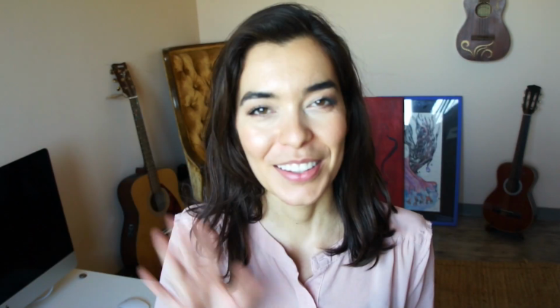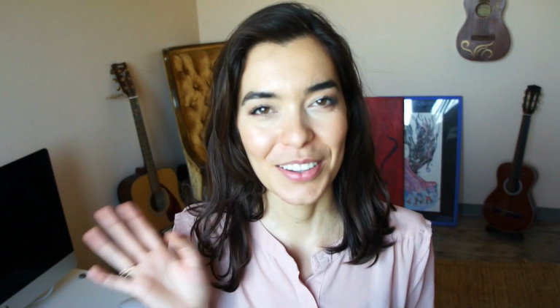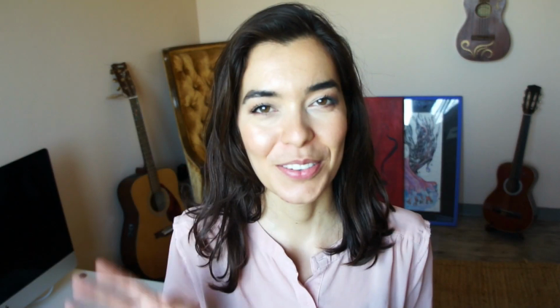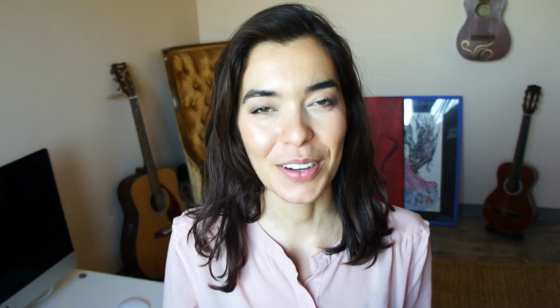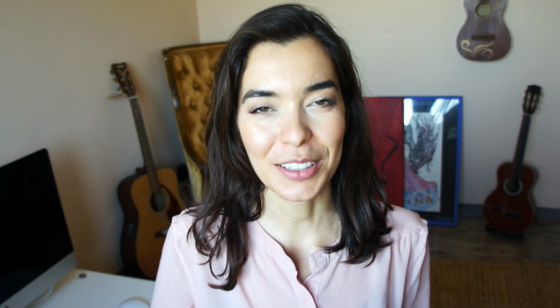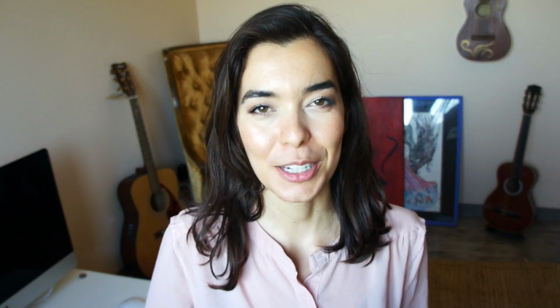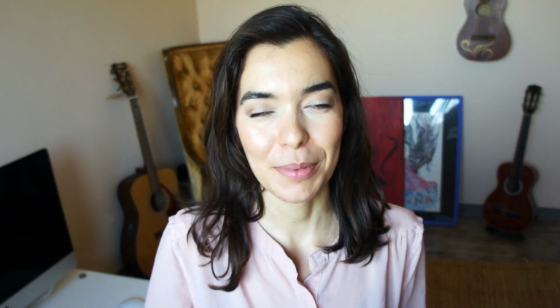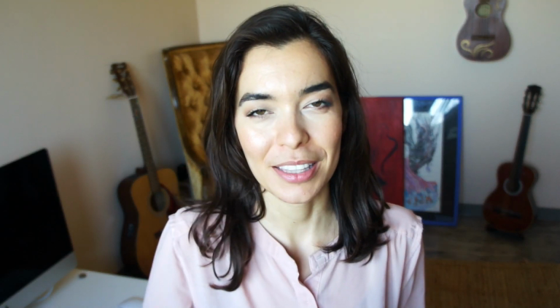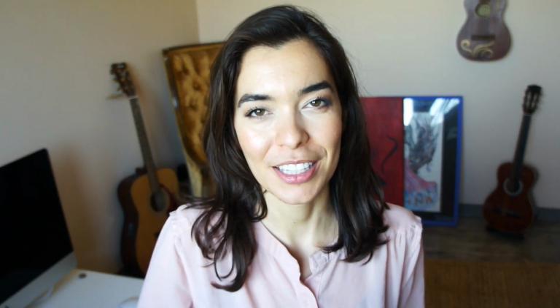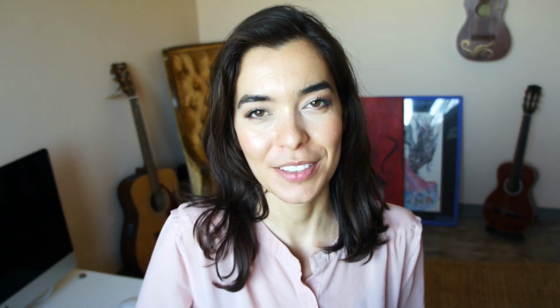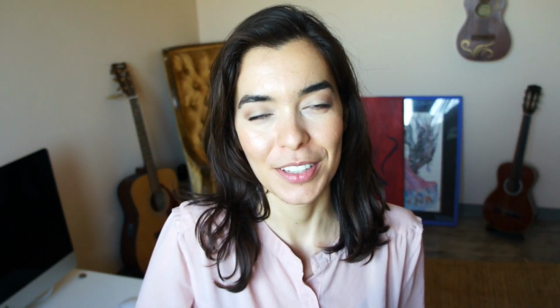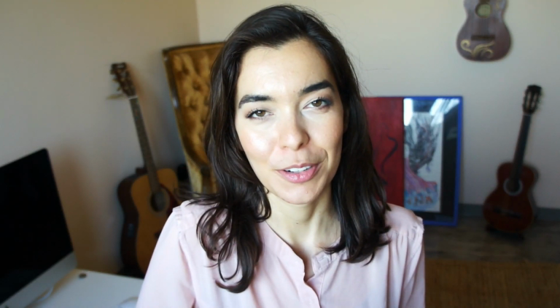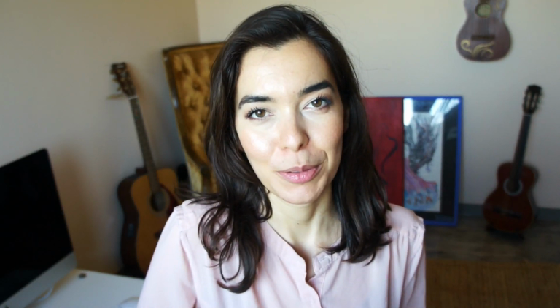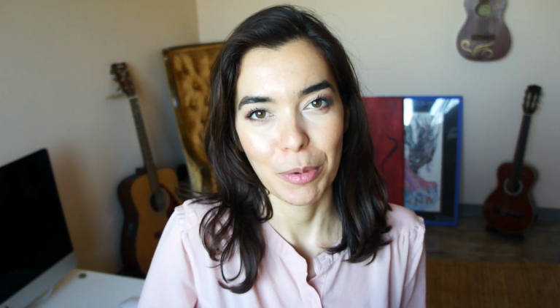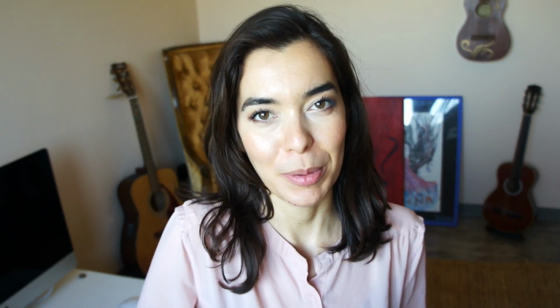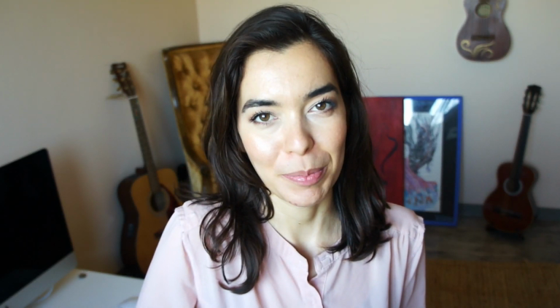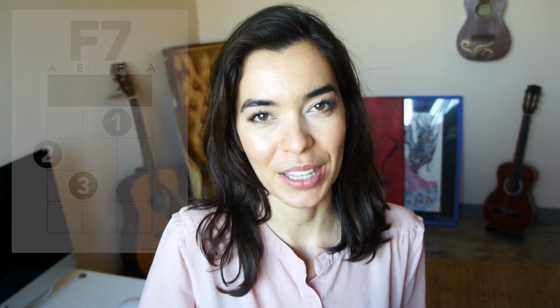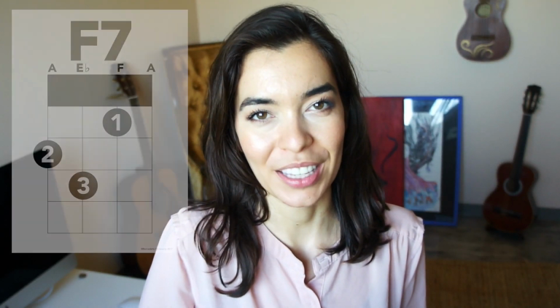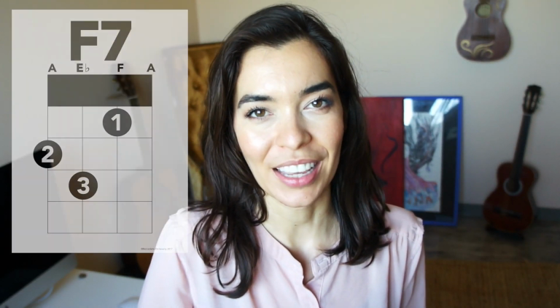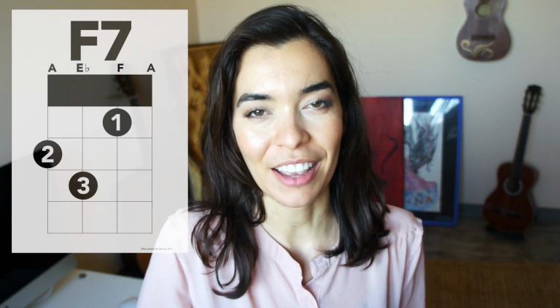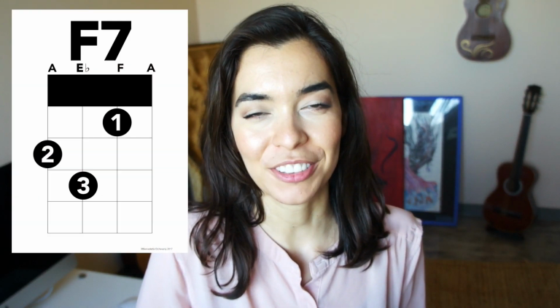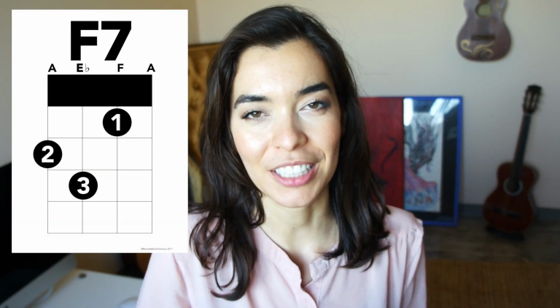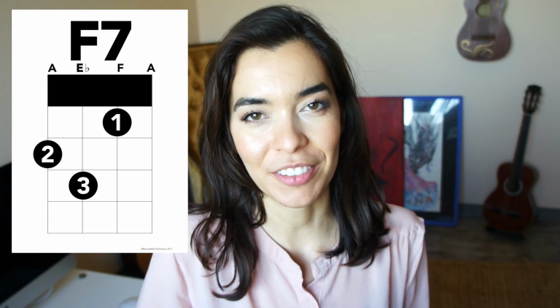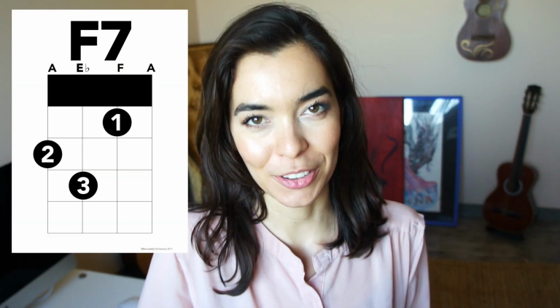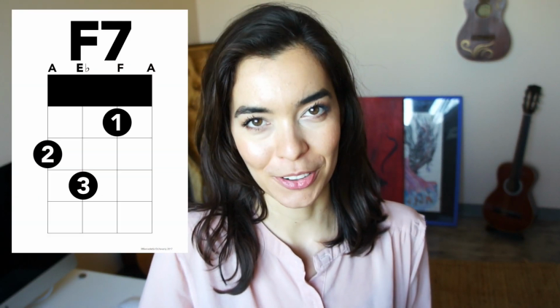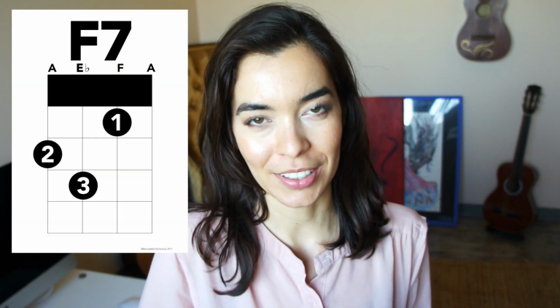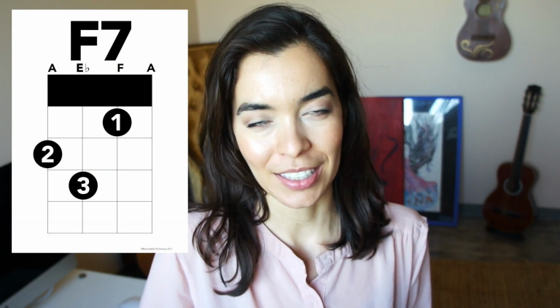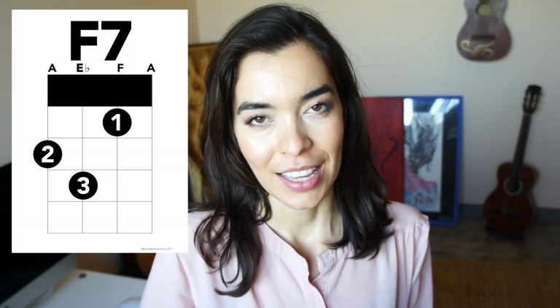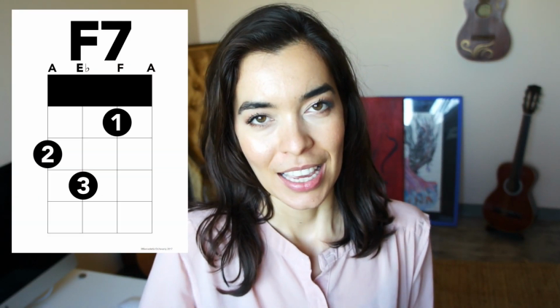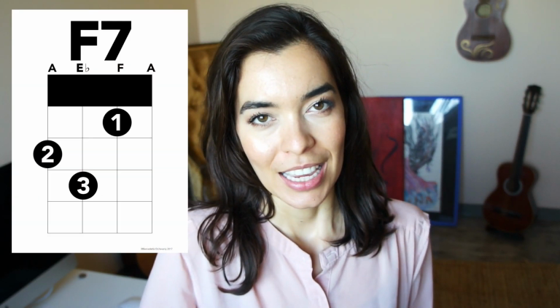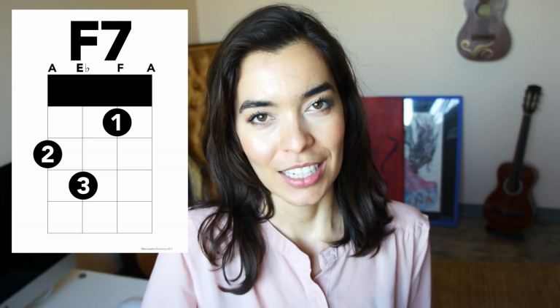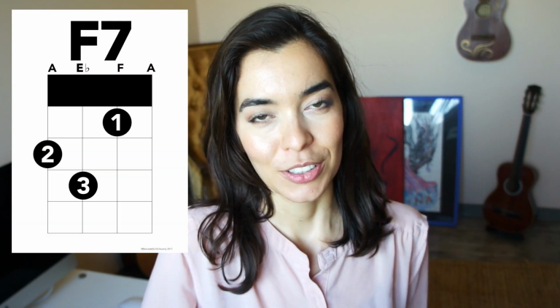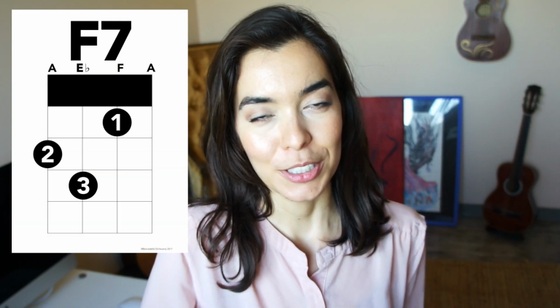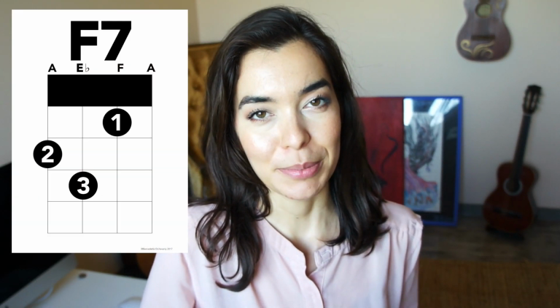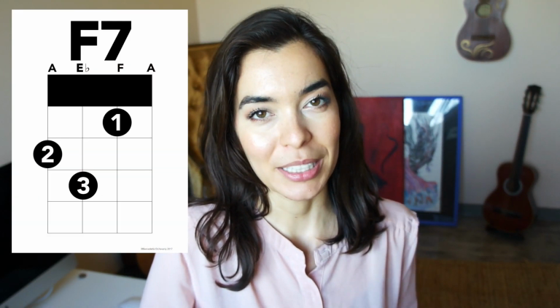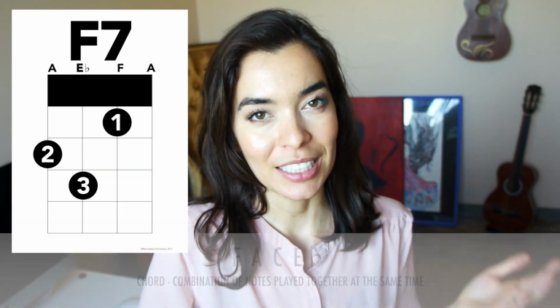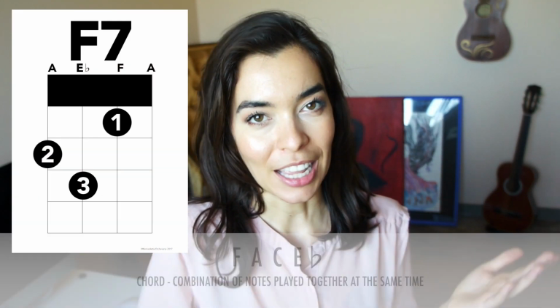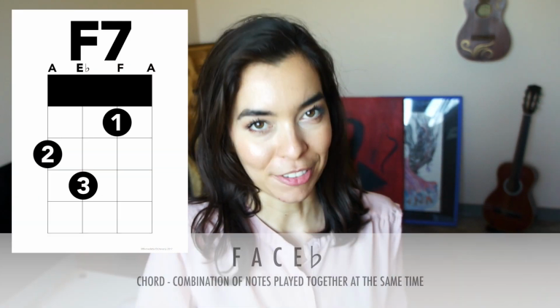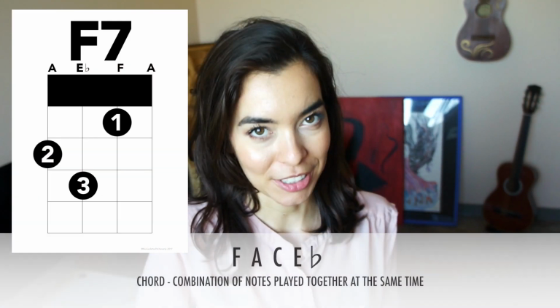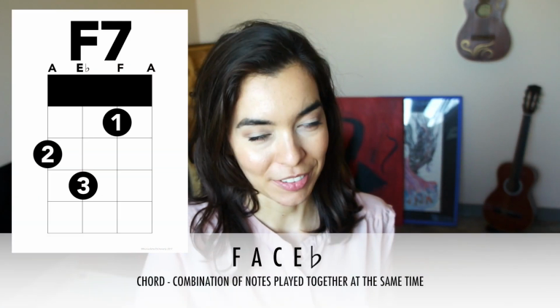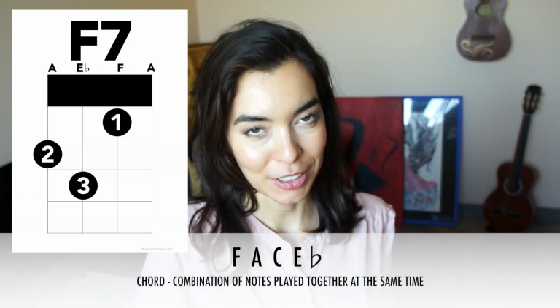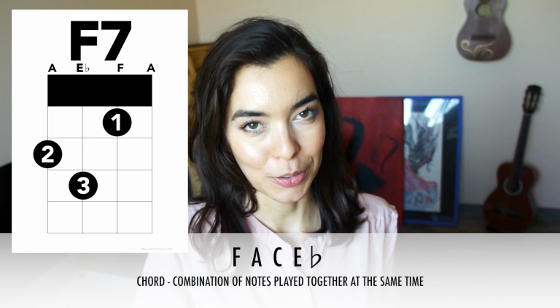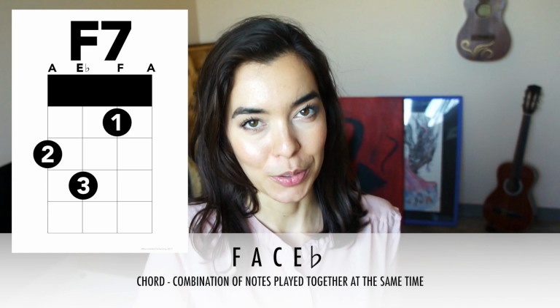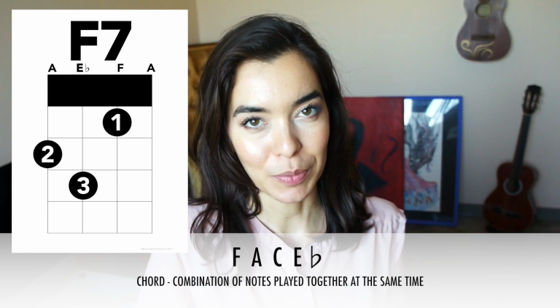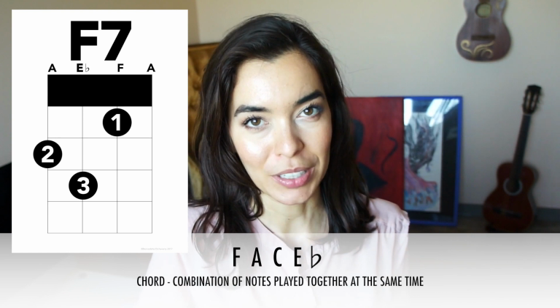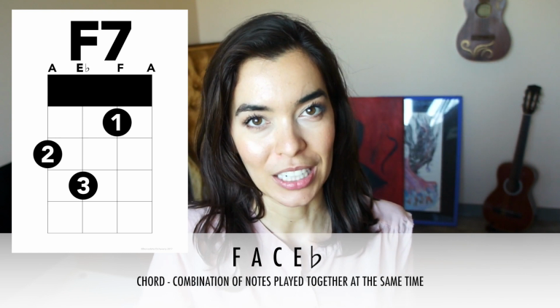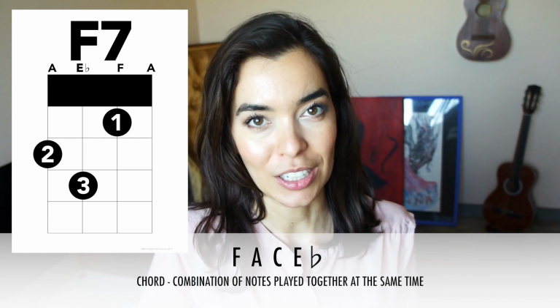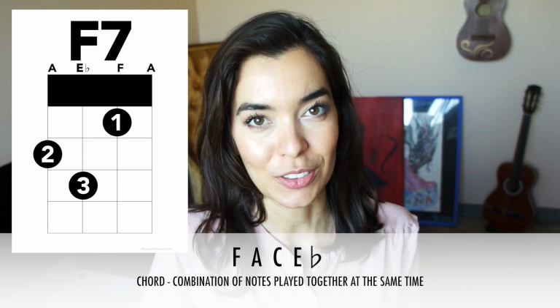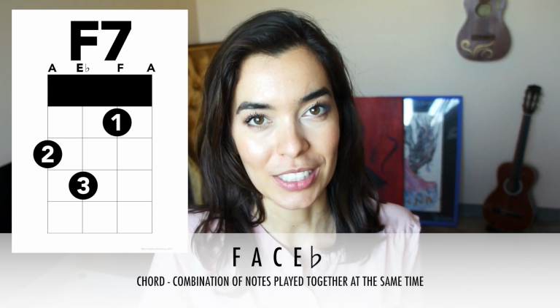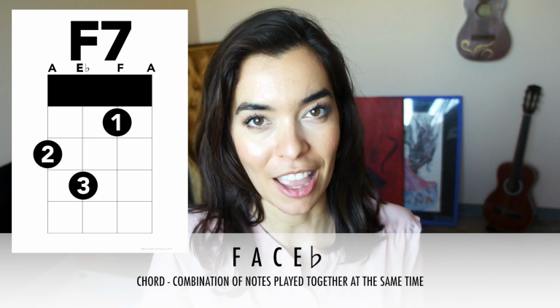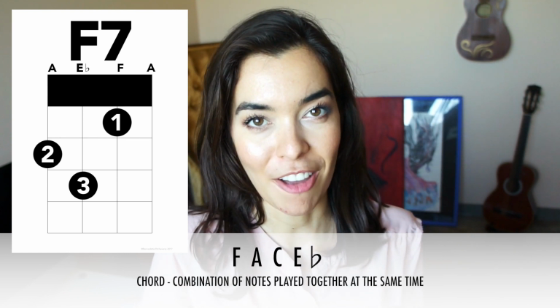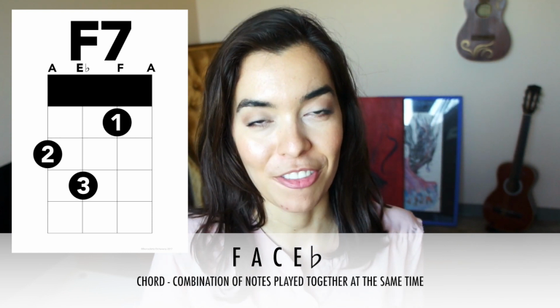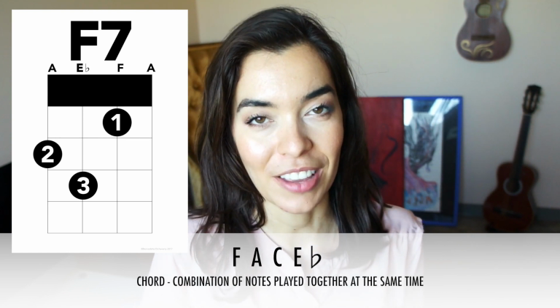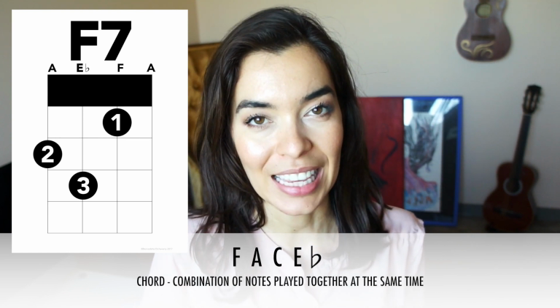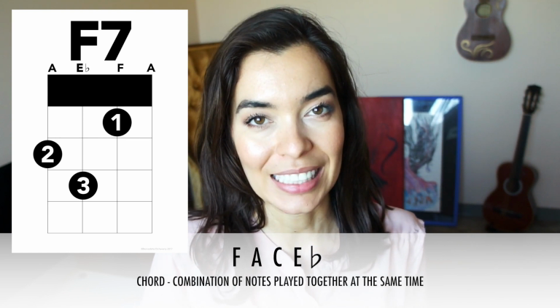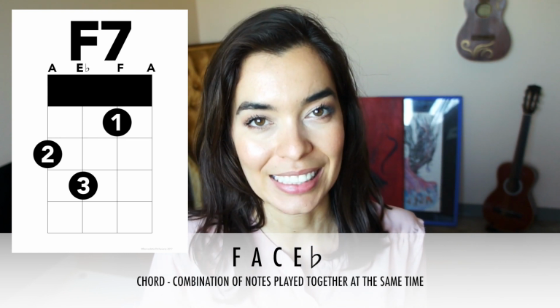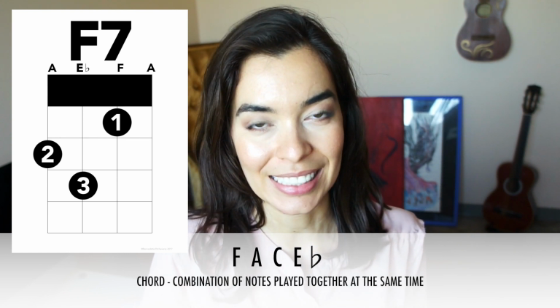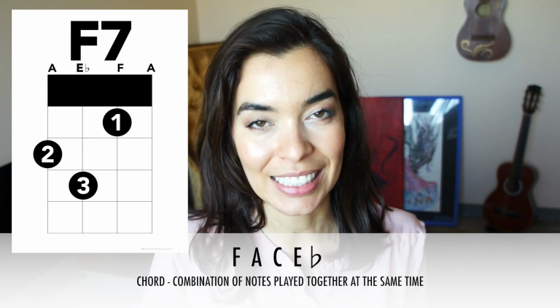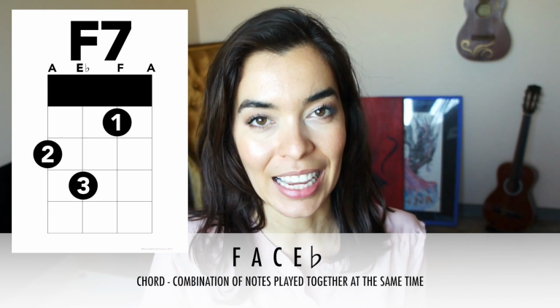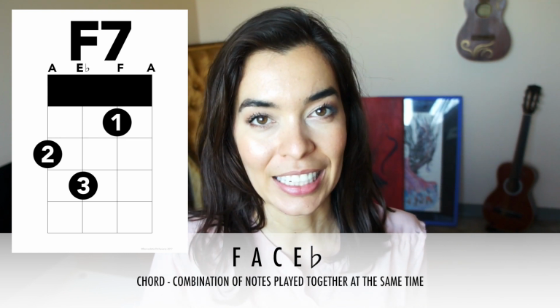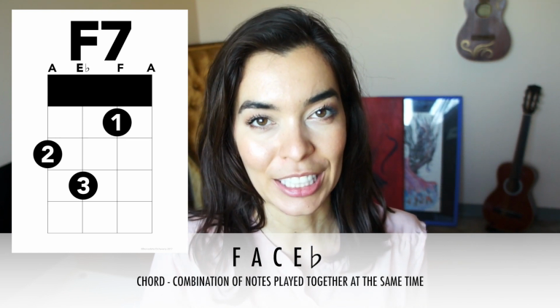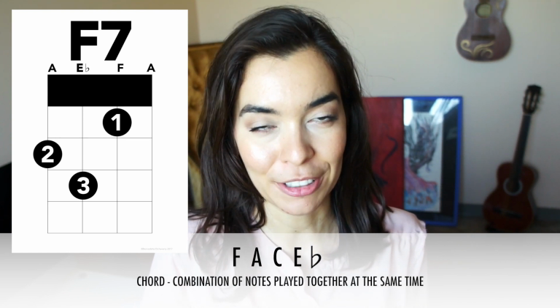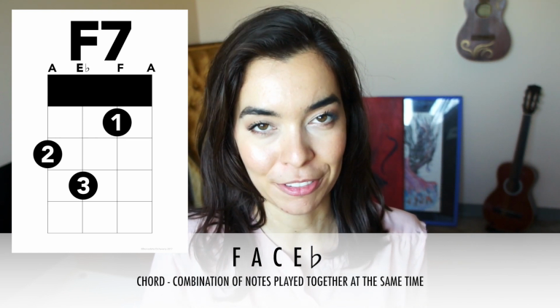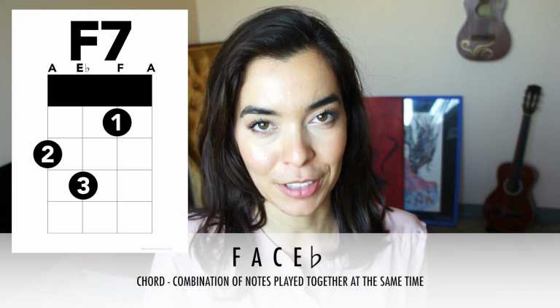Hello and welcome! In this video we will be playing the F7 chord. In order to make an F7 chord we need the notes F, A, C and Eb.